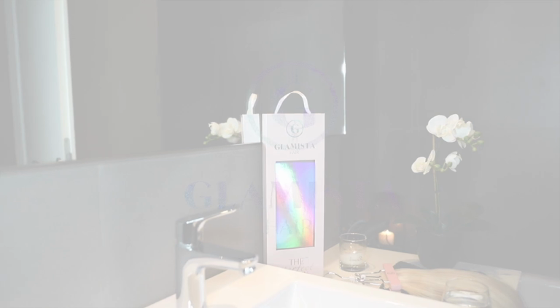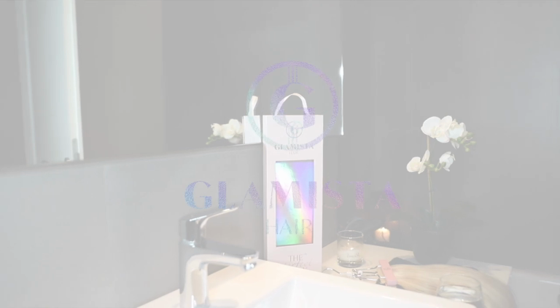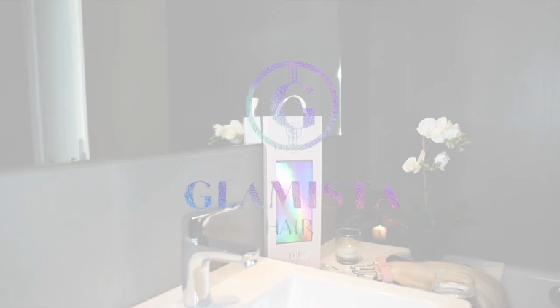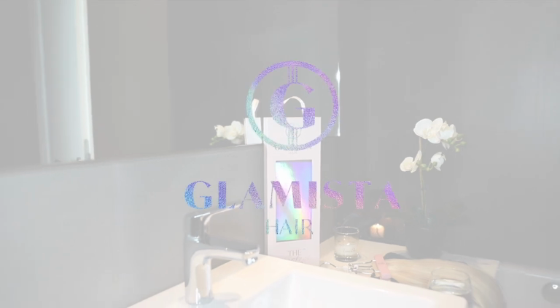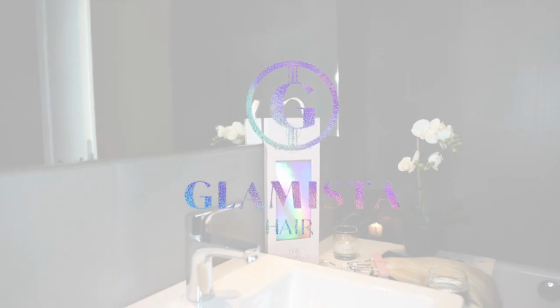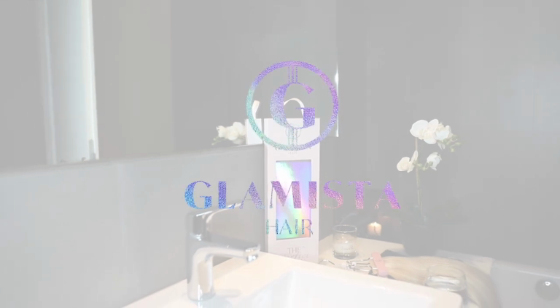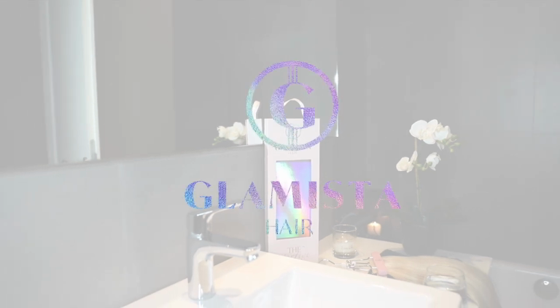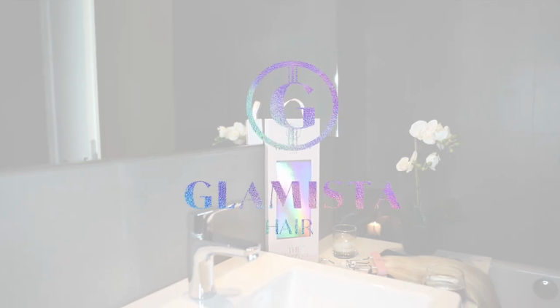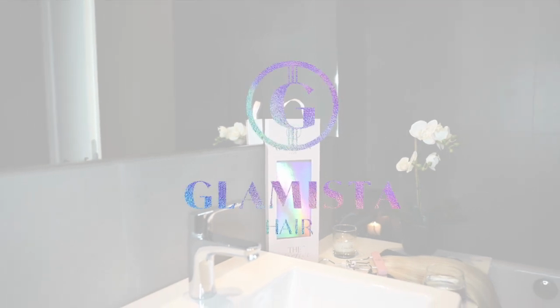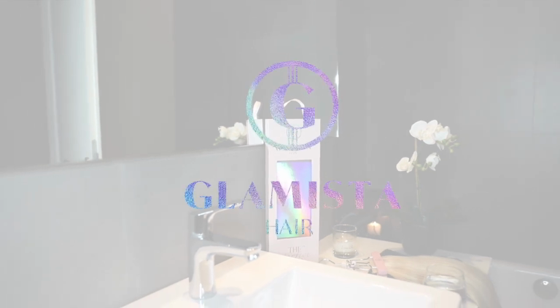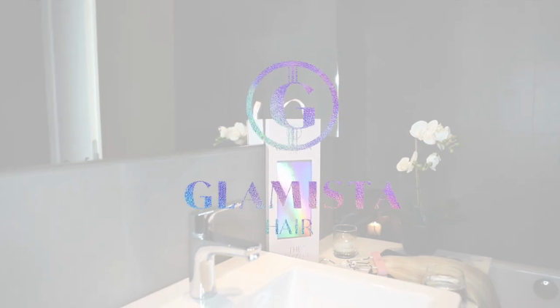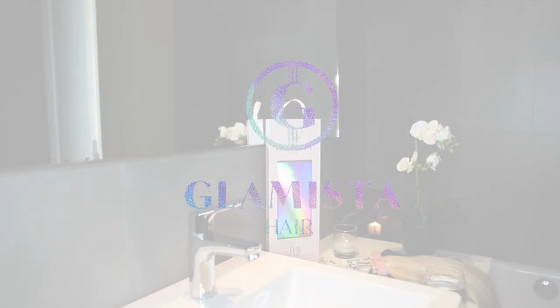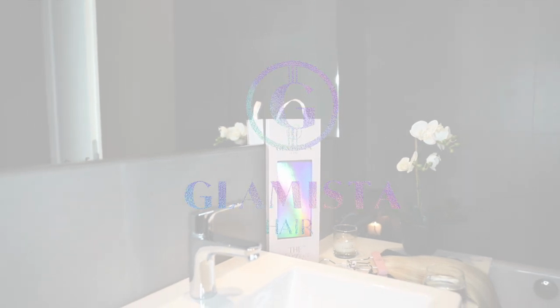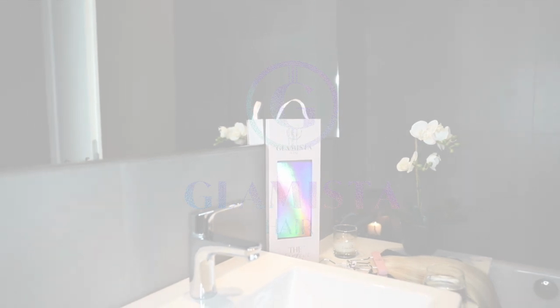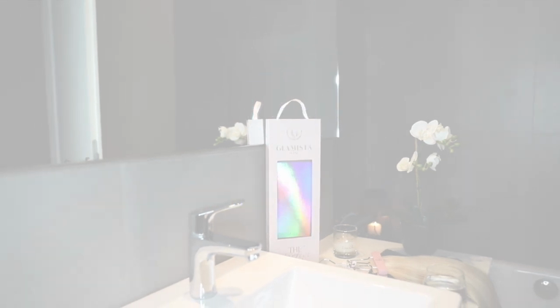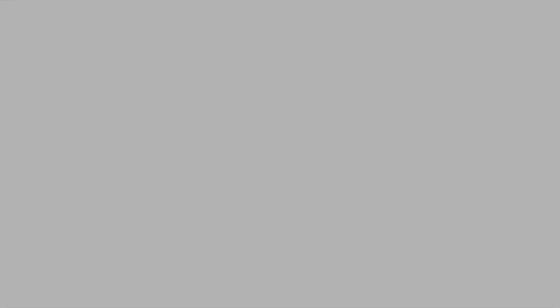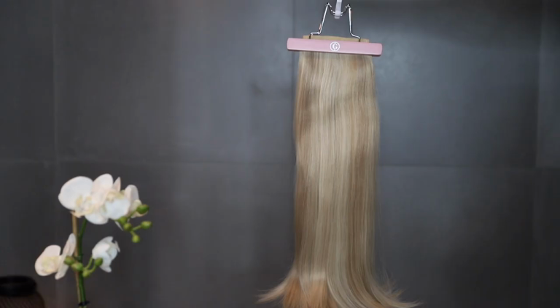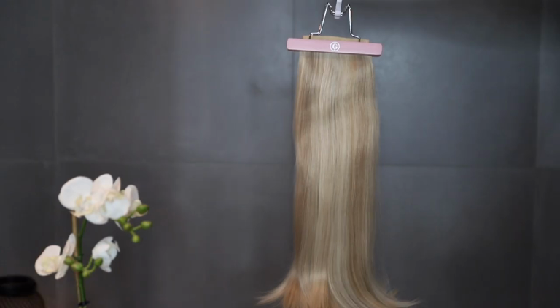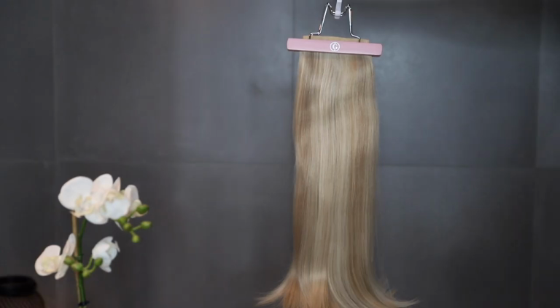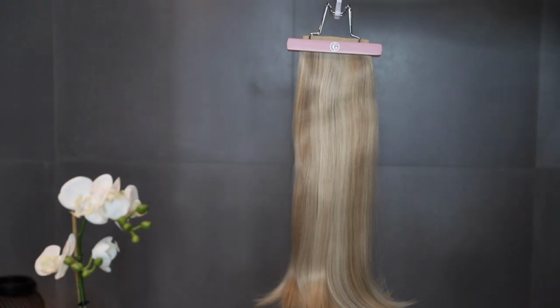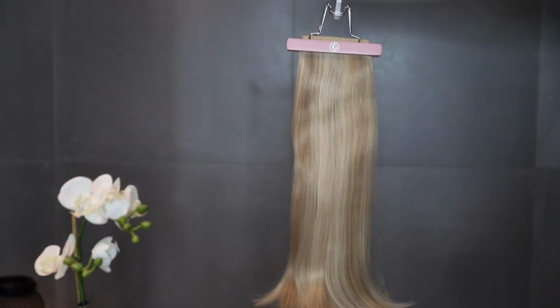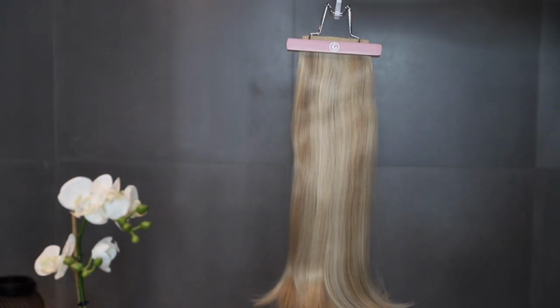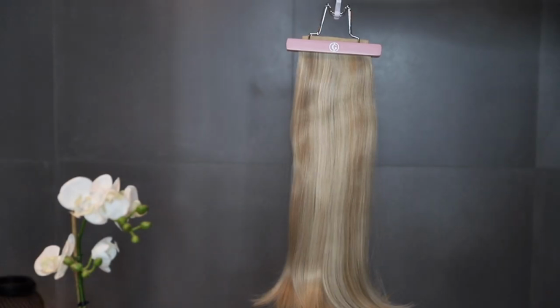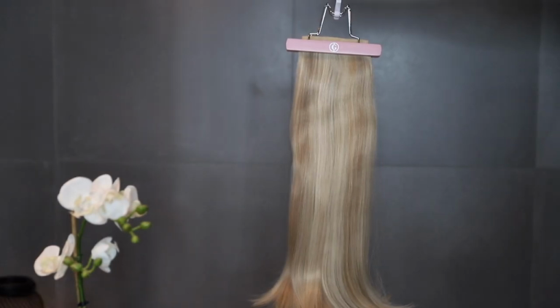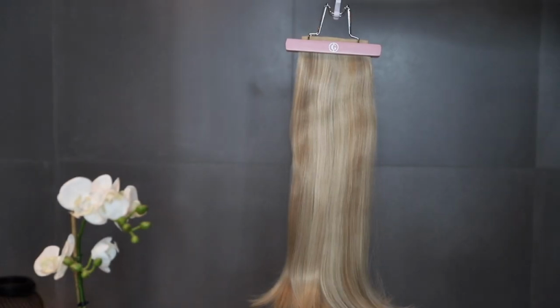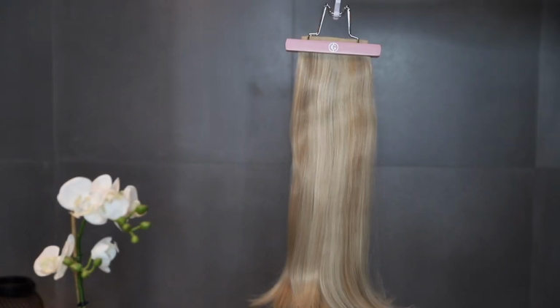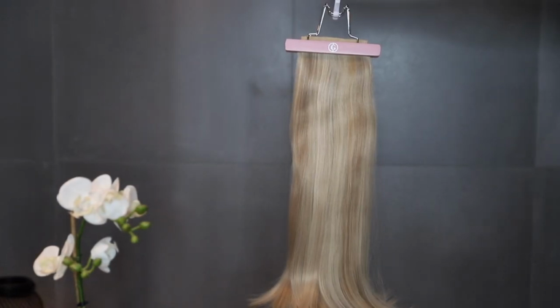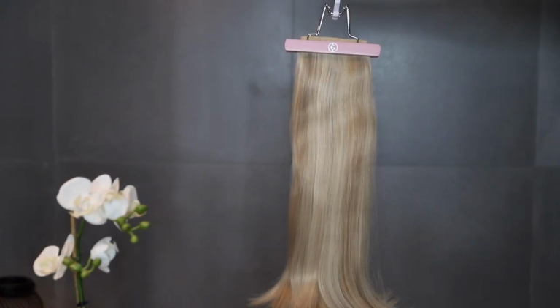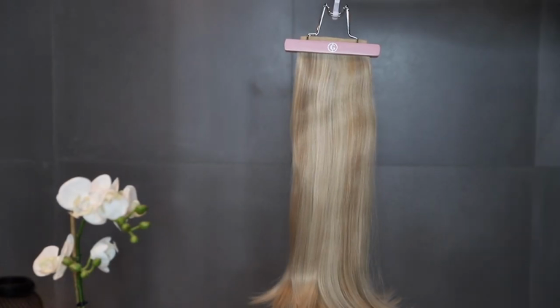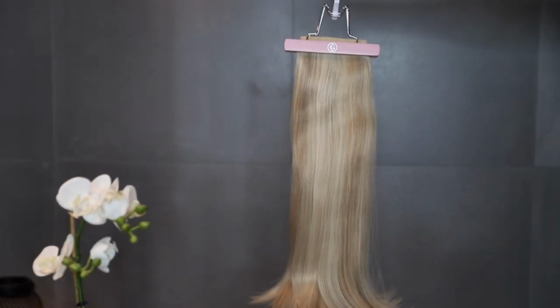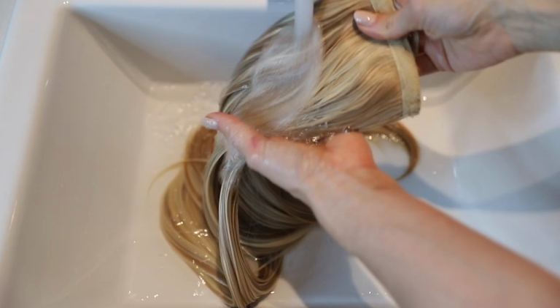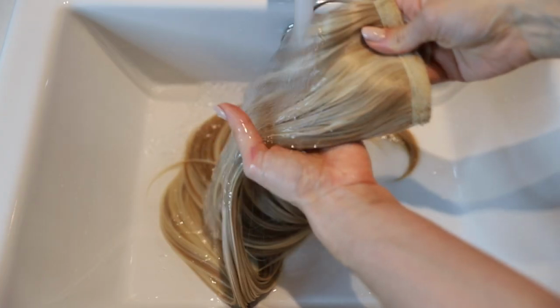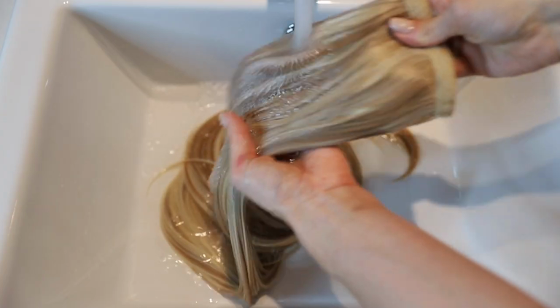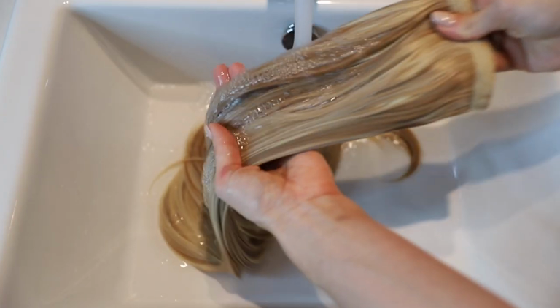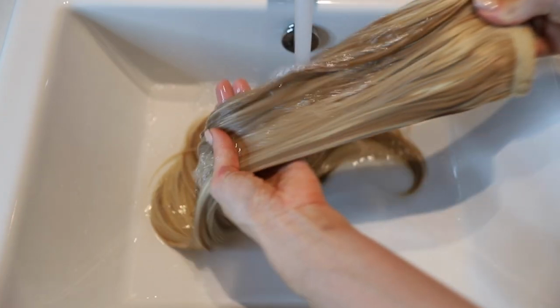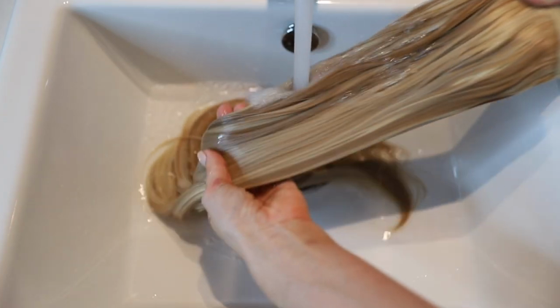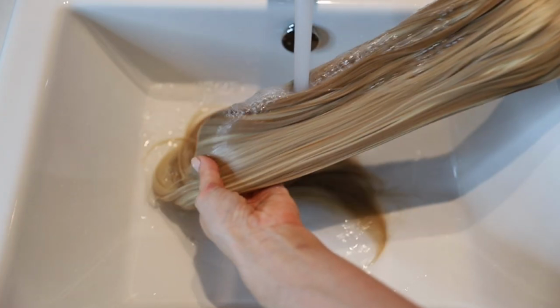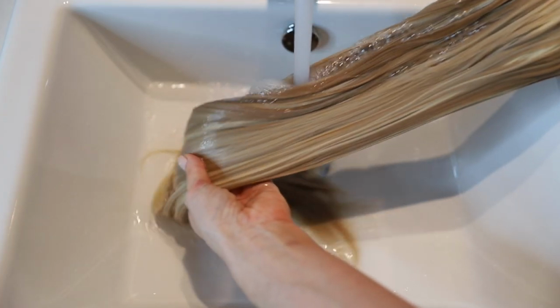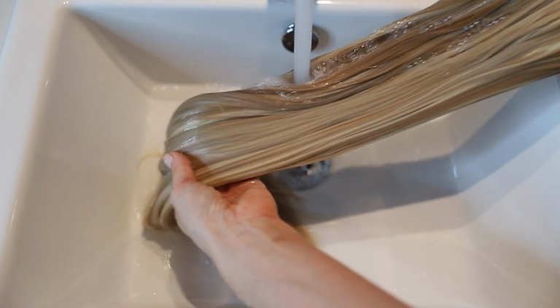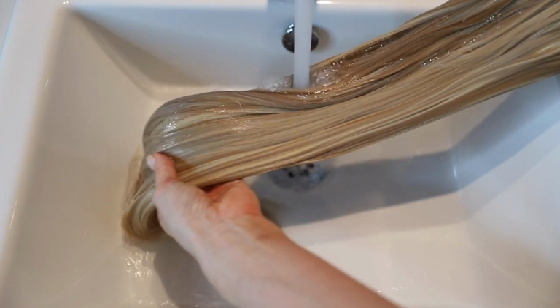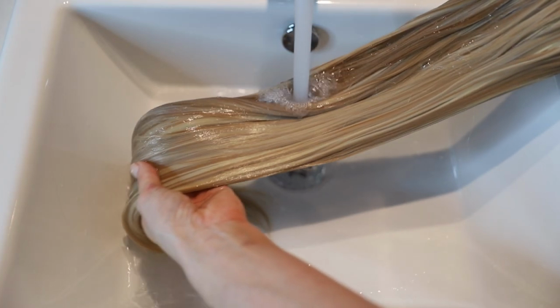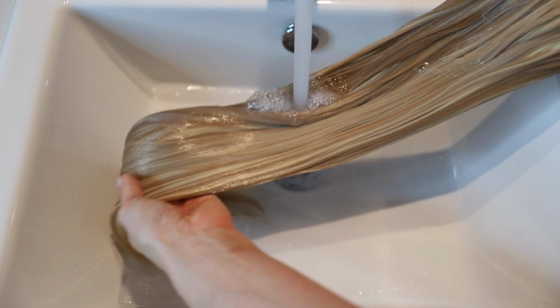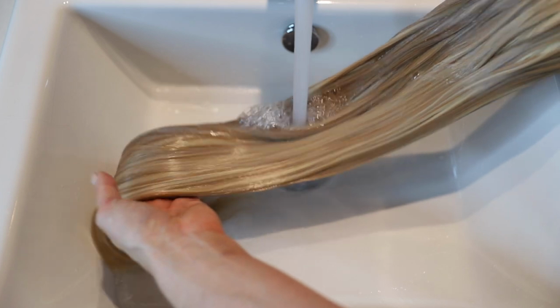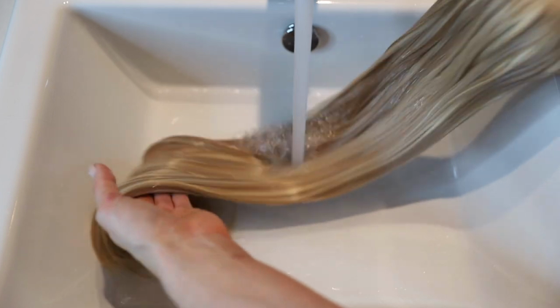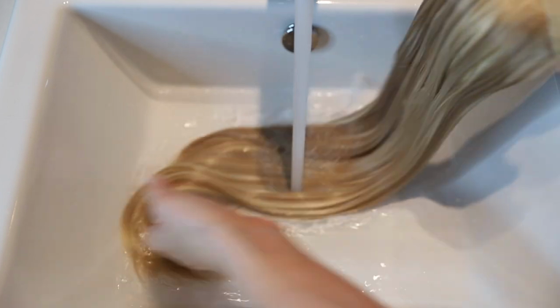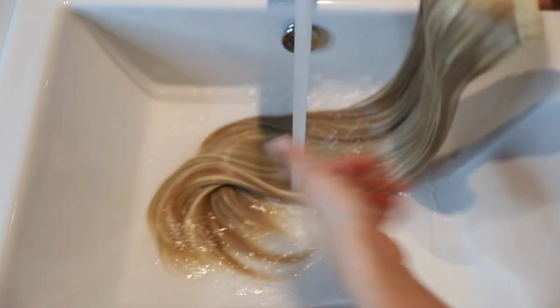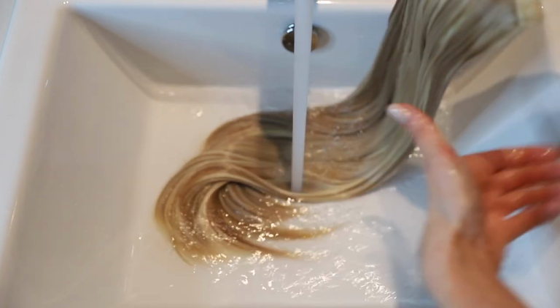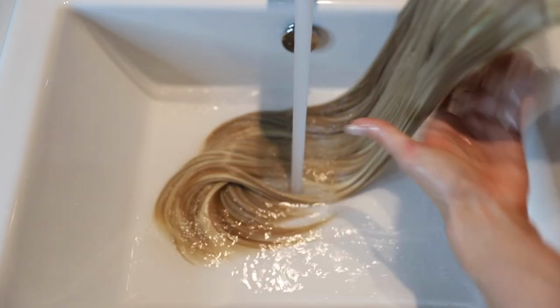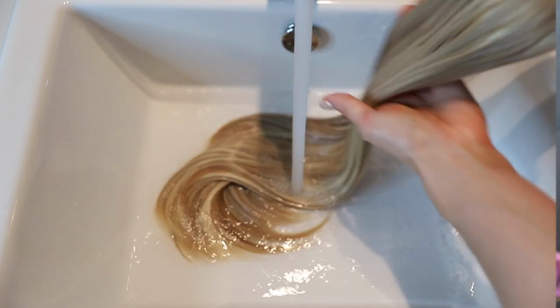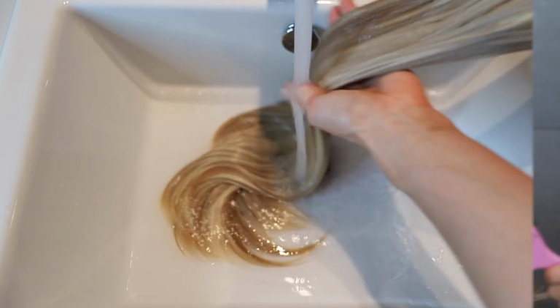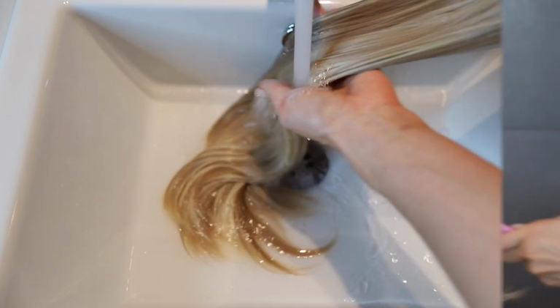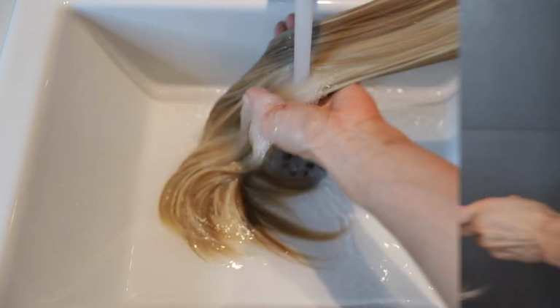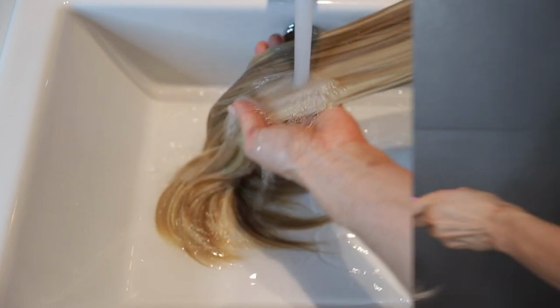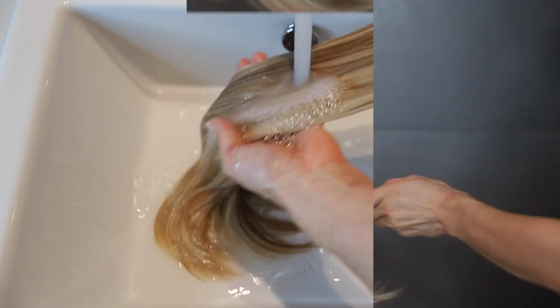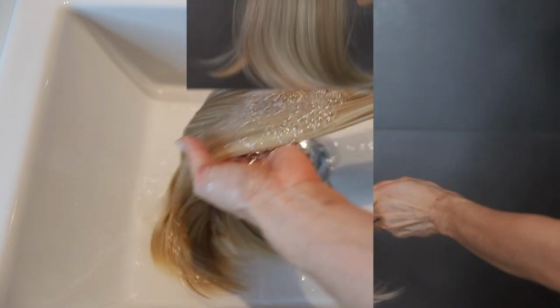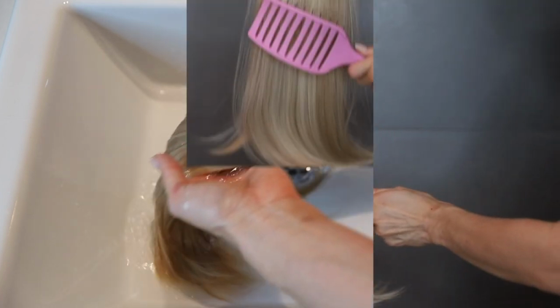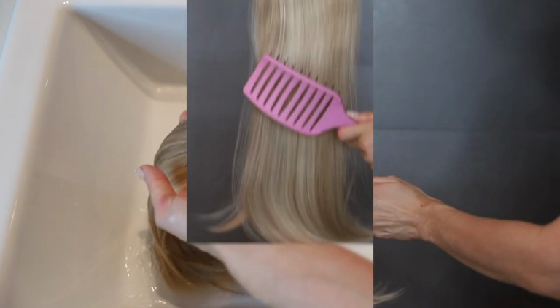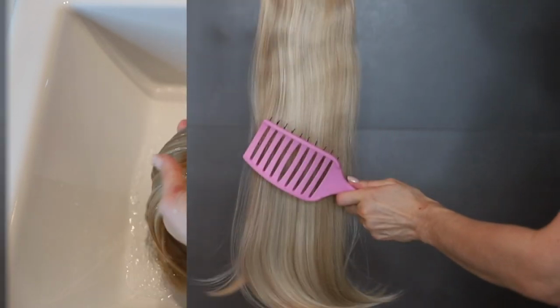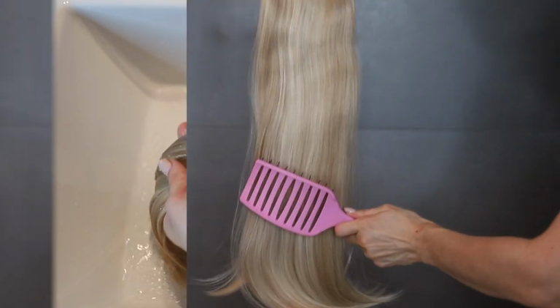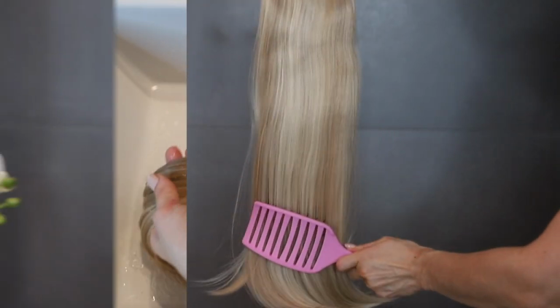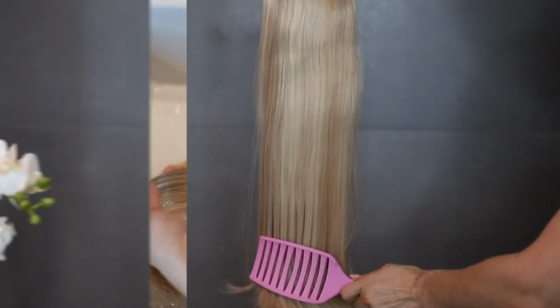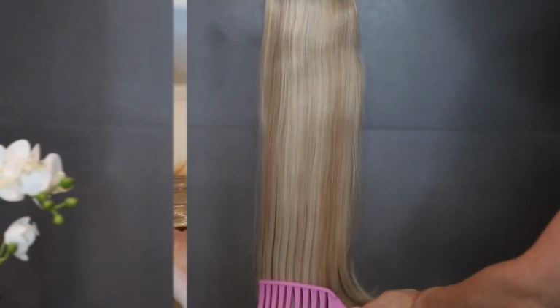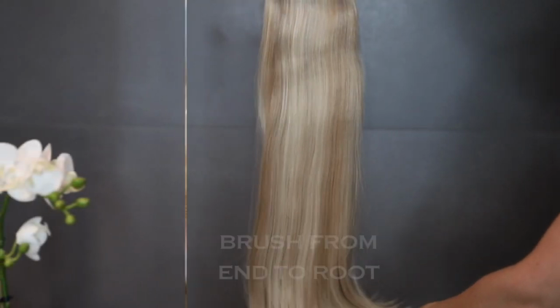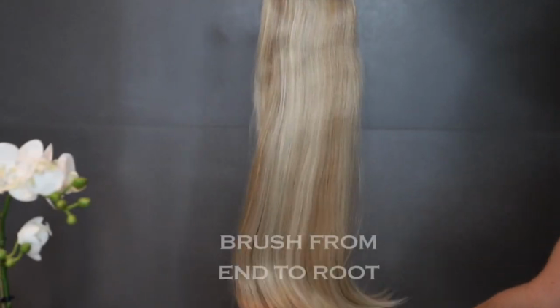Hey hey Glamistas! We hope you're in love with your perfect pony! Here's a step-by-step guide to washing your hair and making it feel like new again.